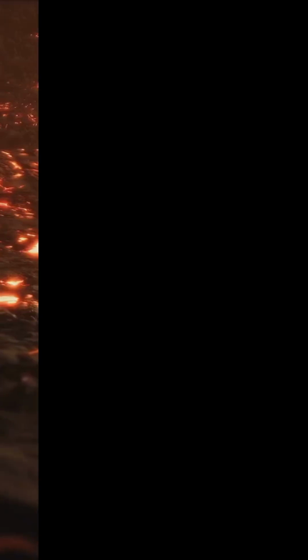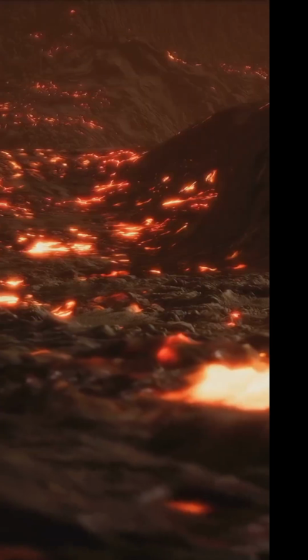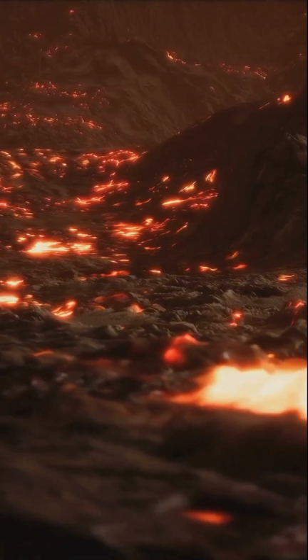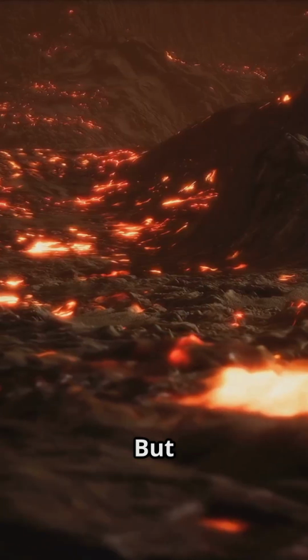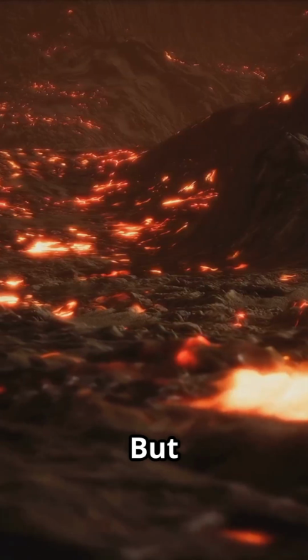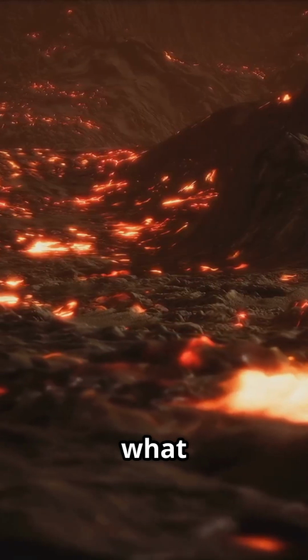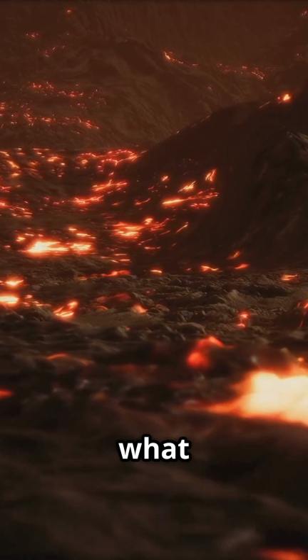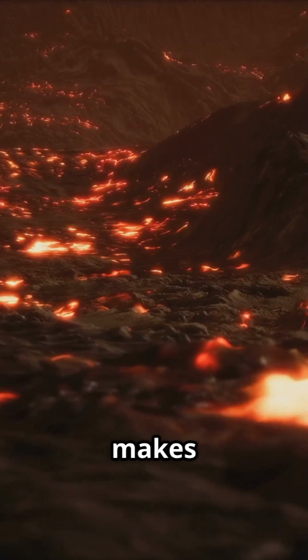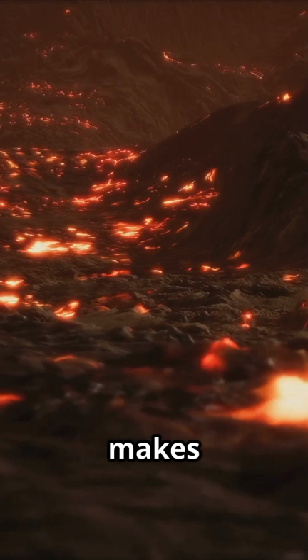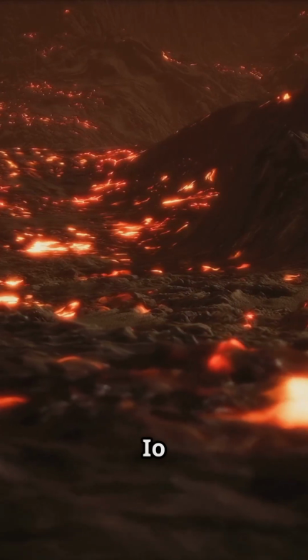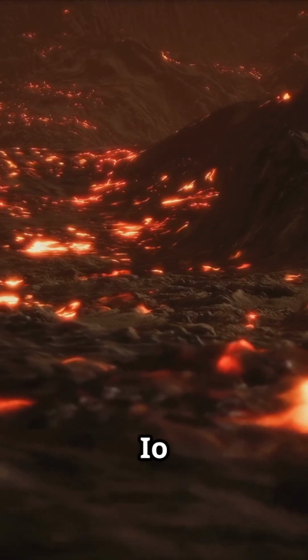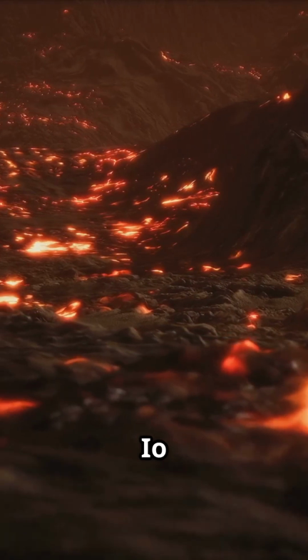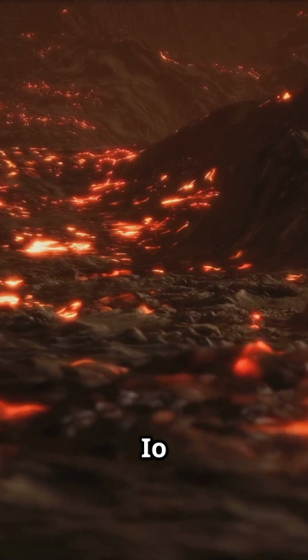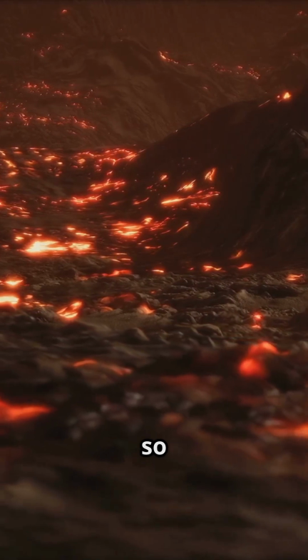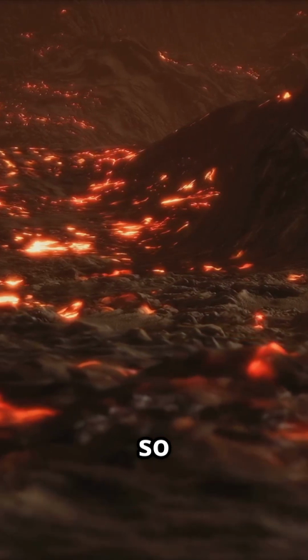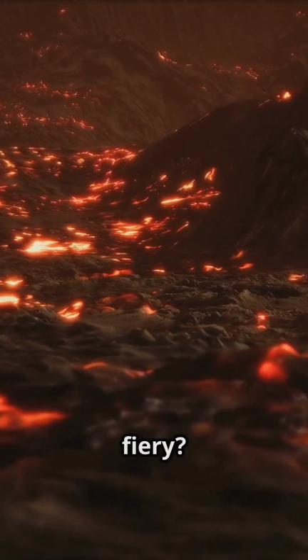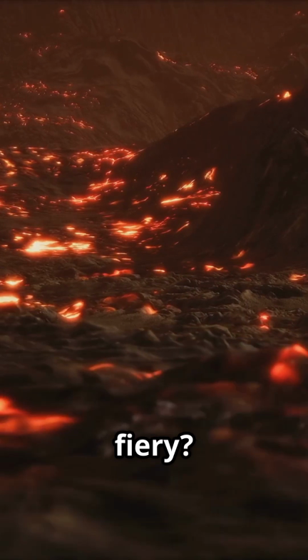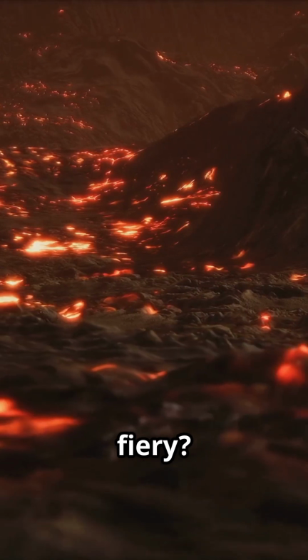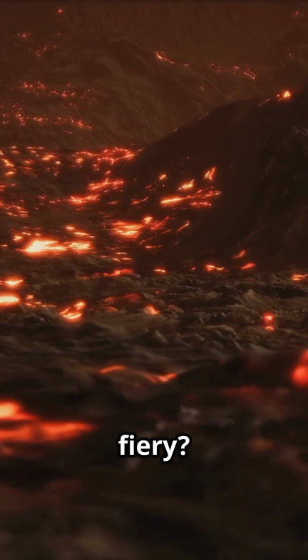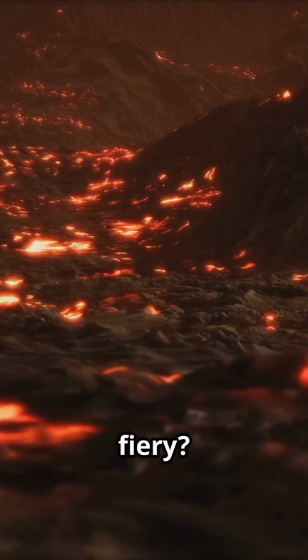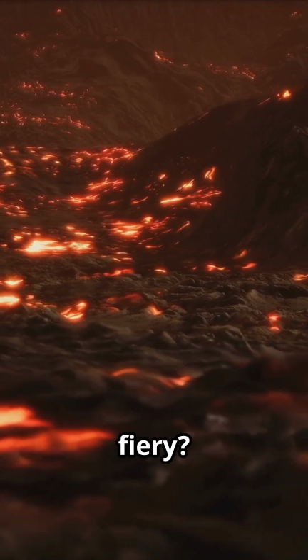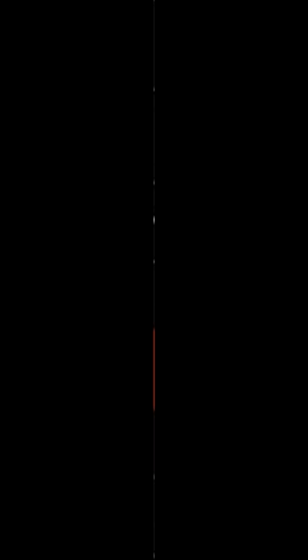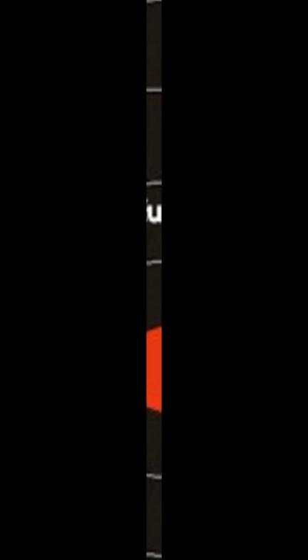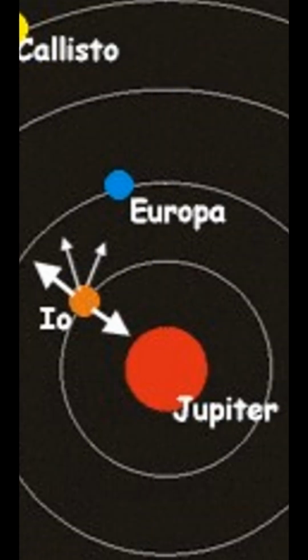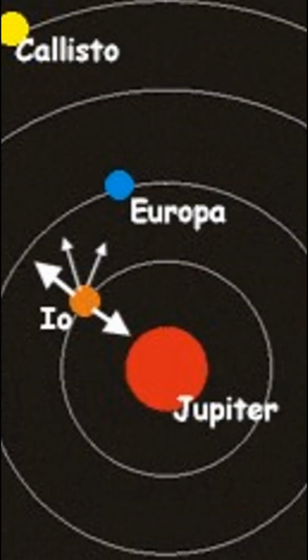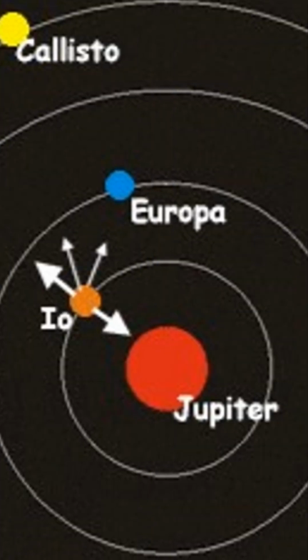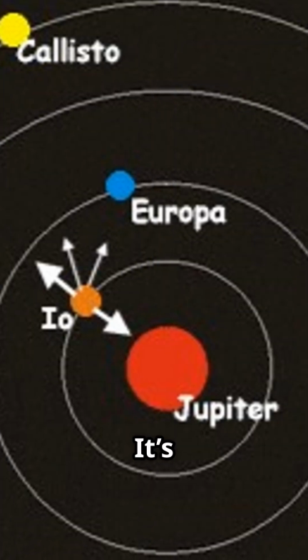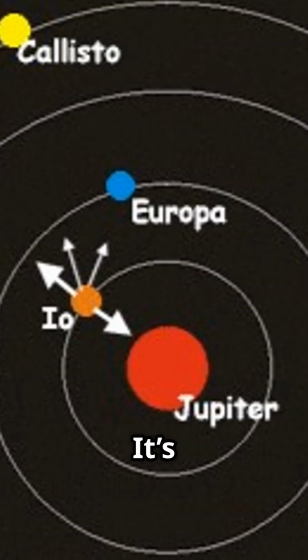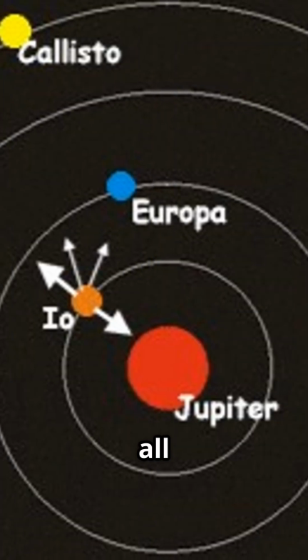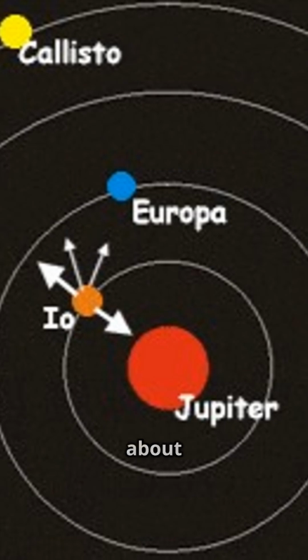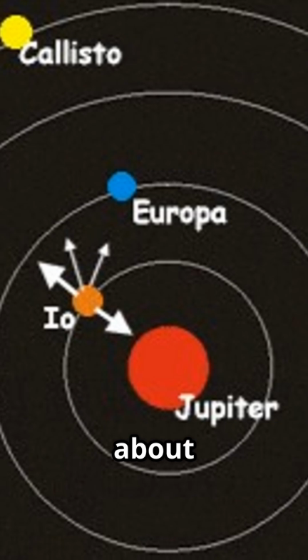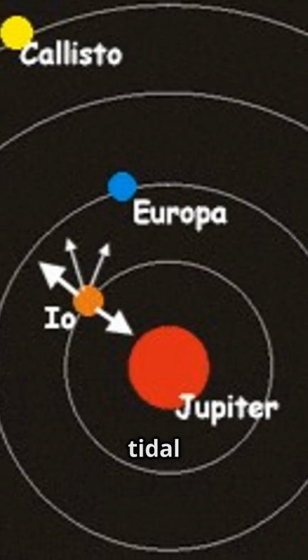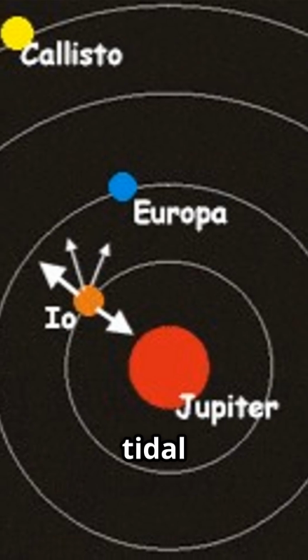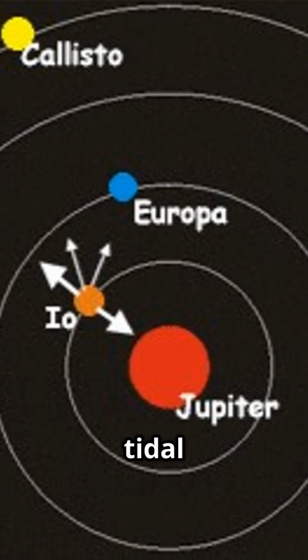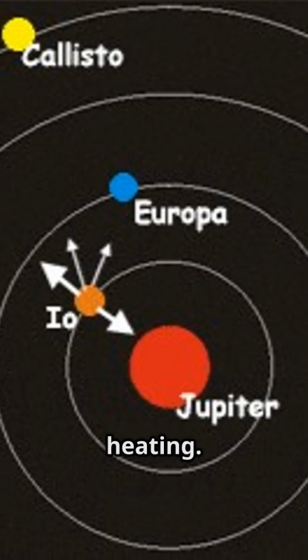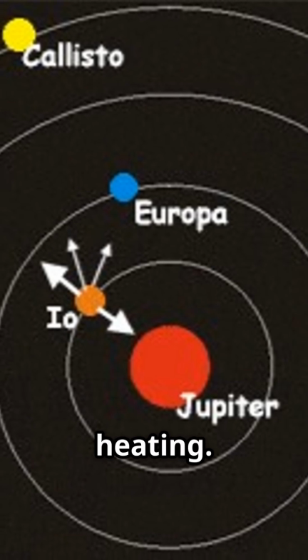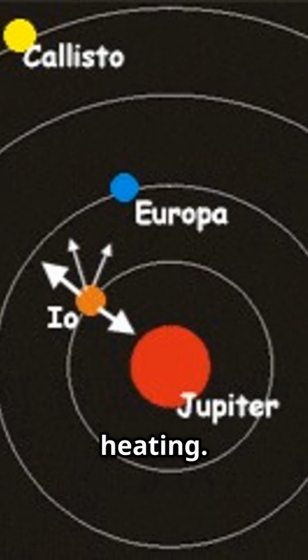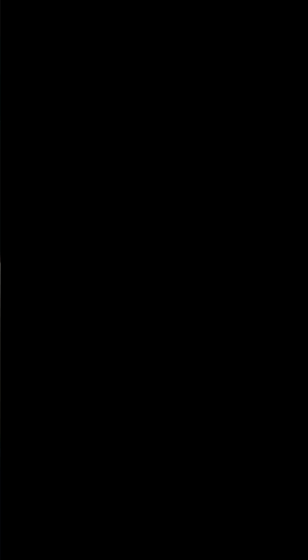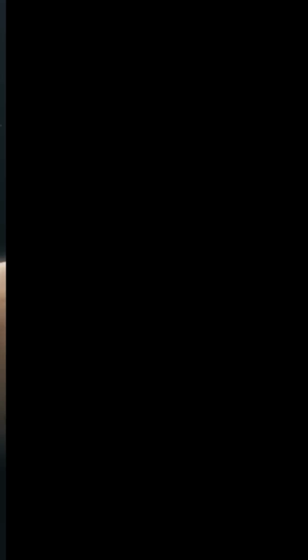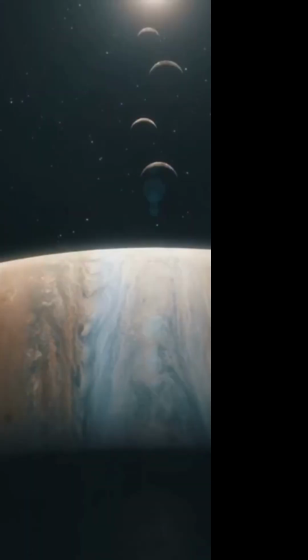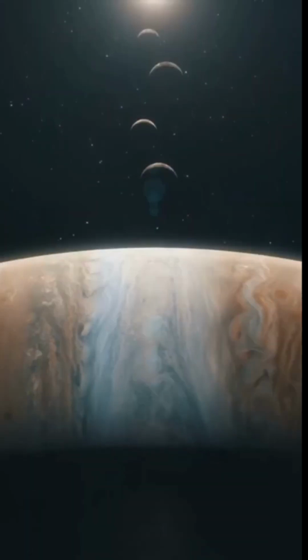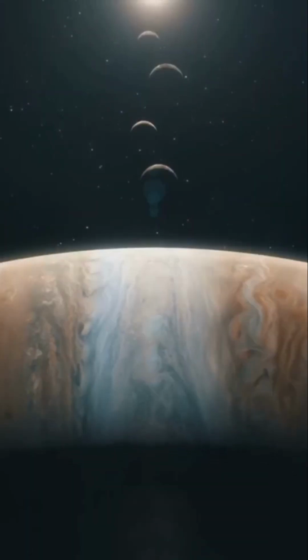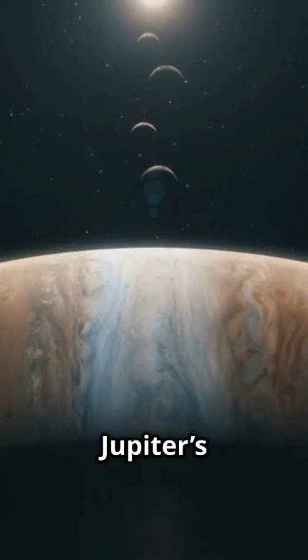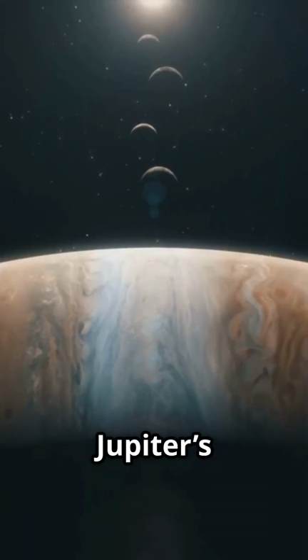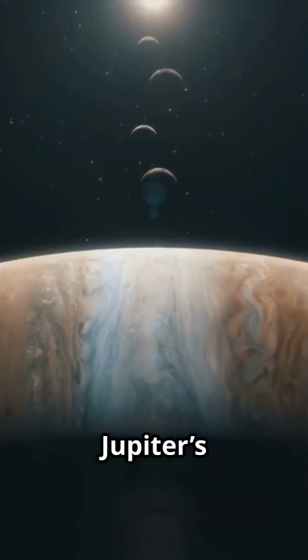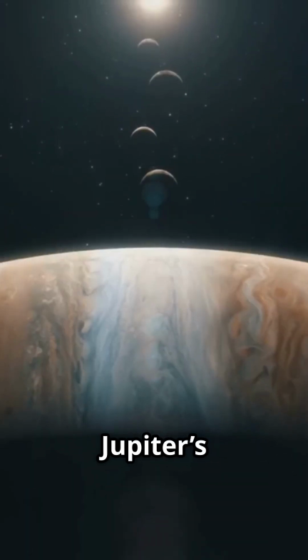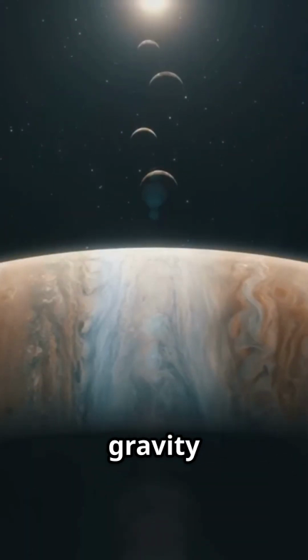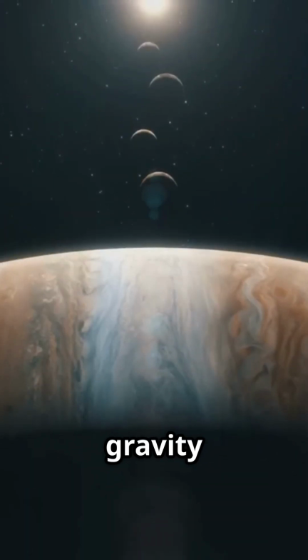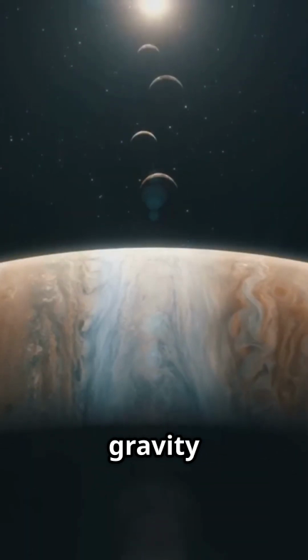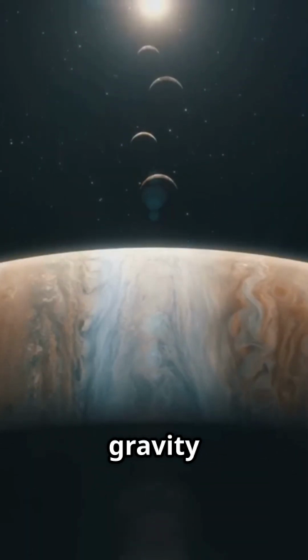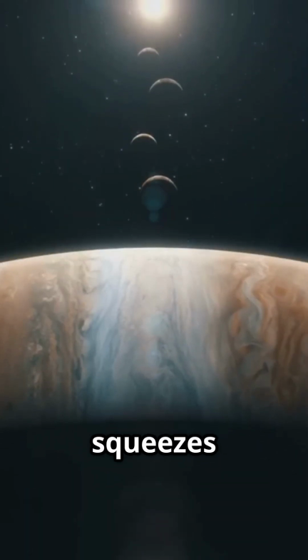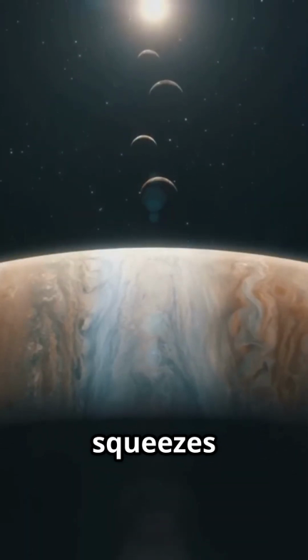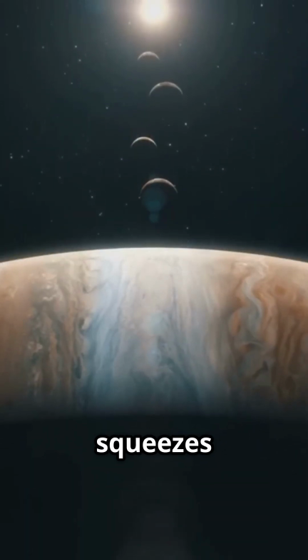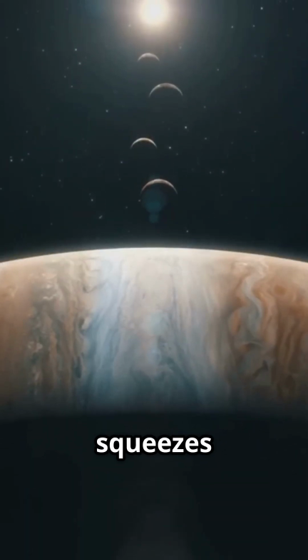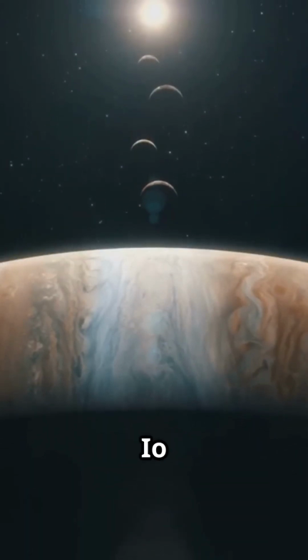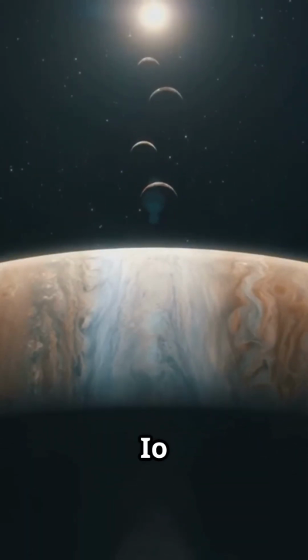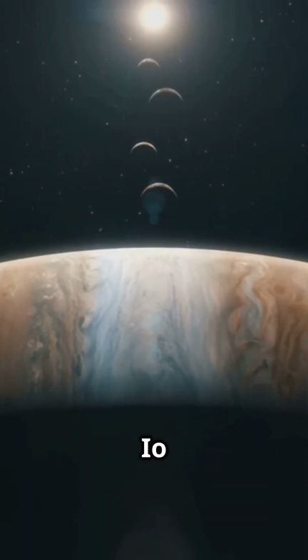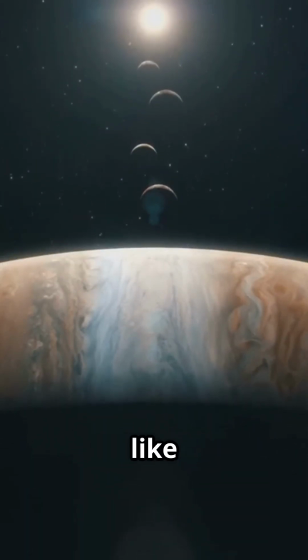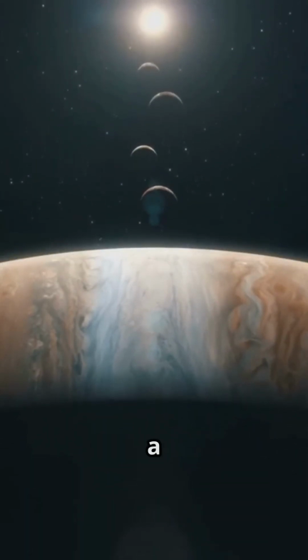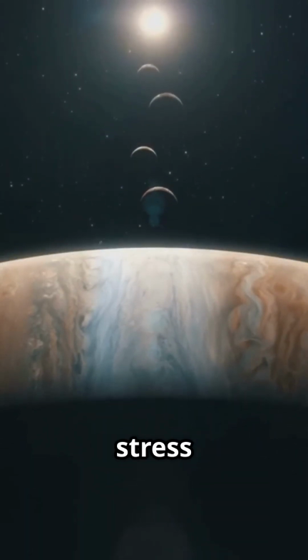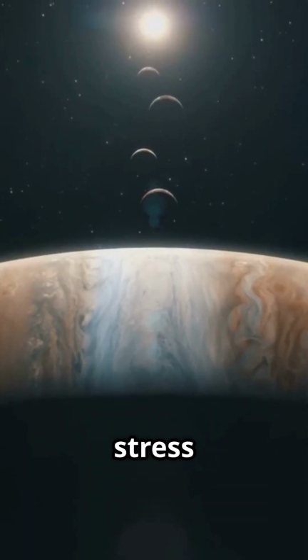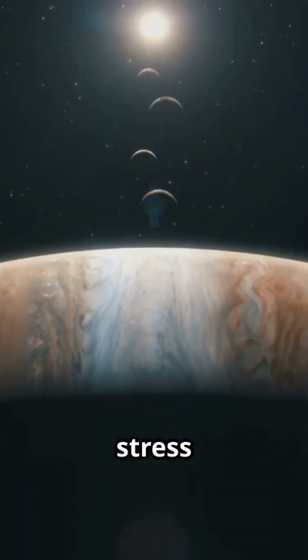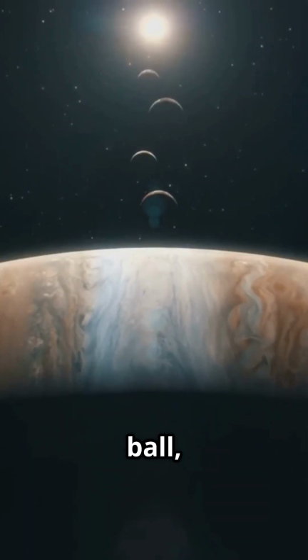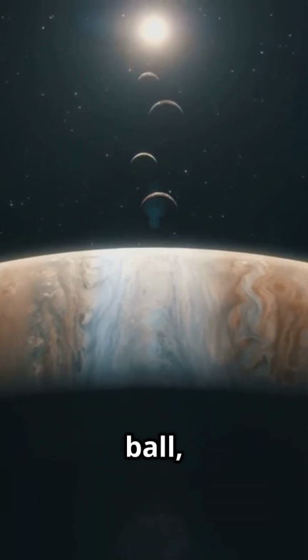But what makes Io so fiery? It's all about tidal heating. Jupiter's gravity squeezes Io like a stress ball,